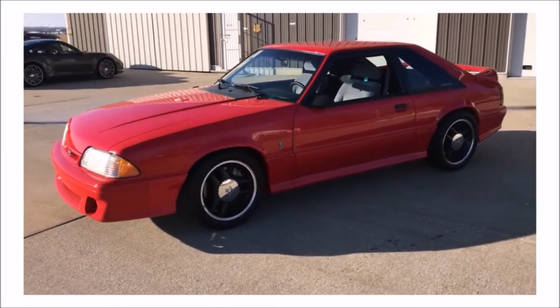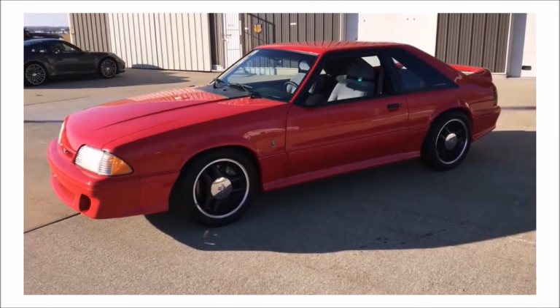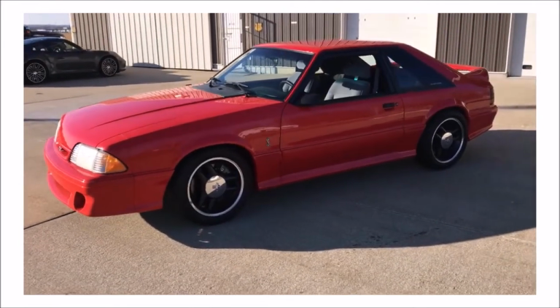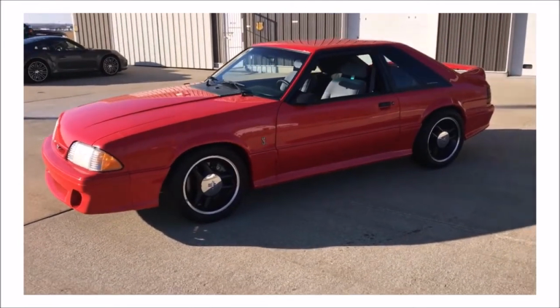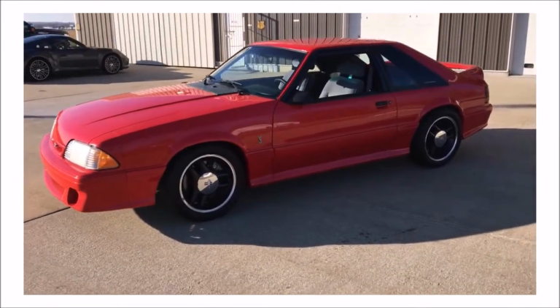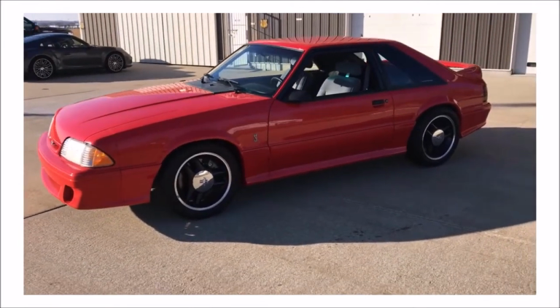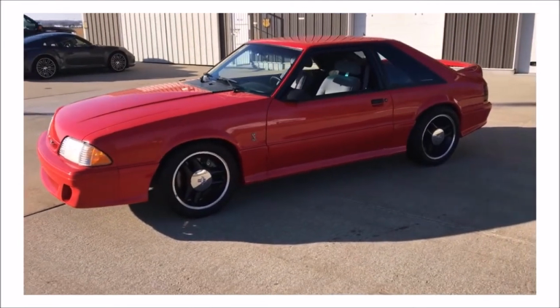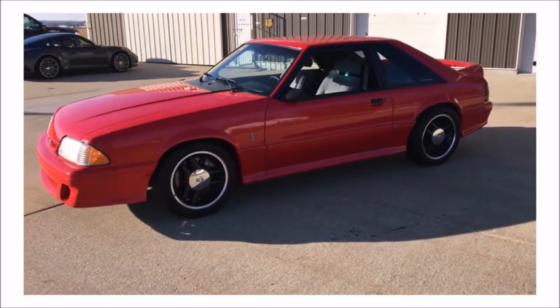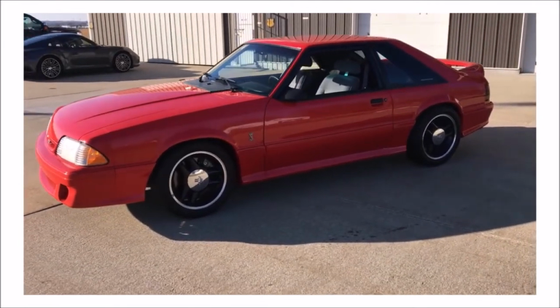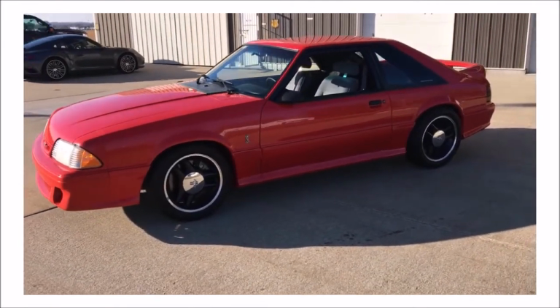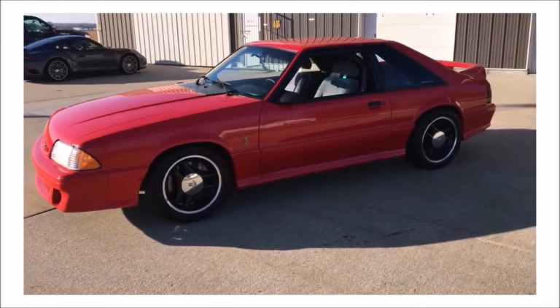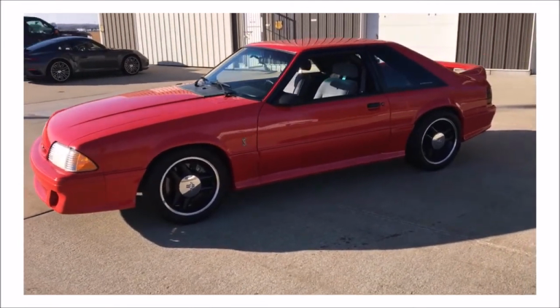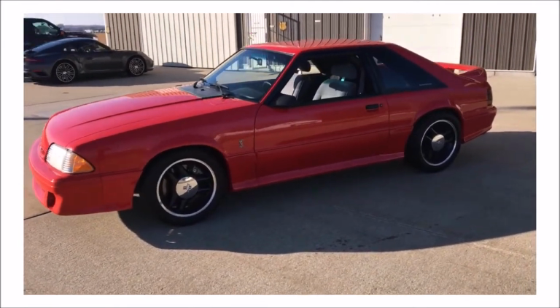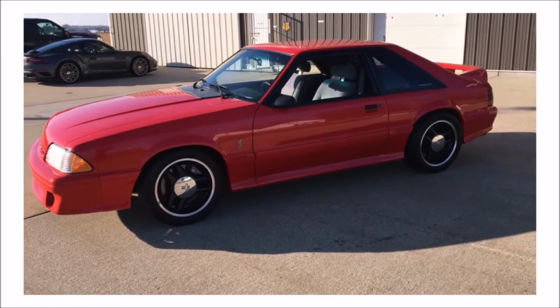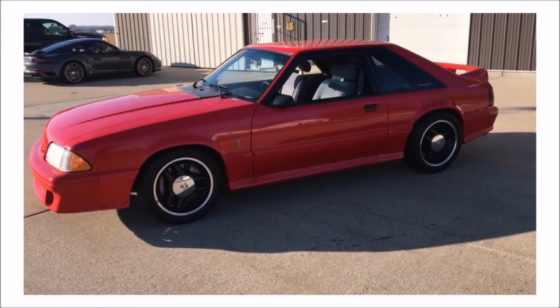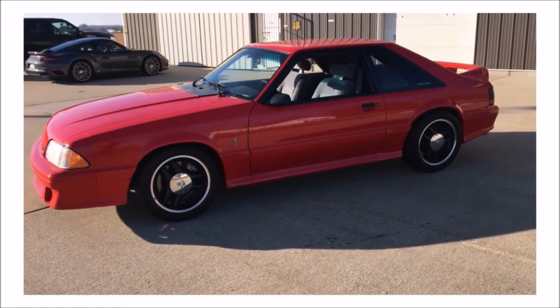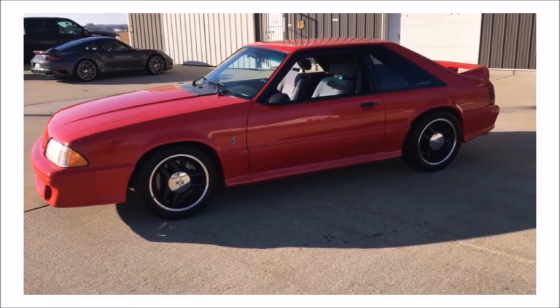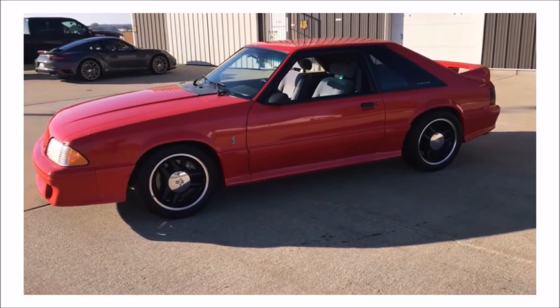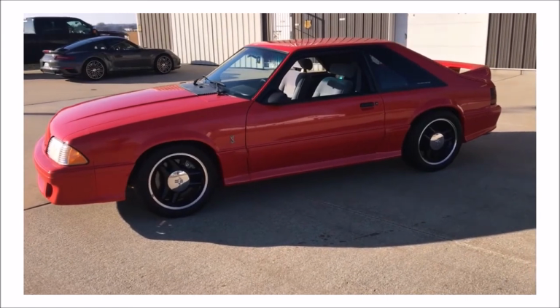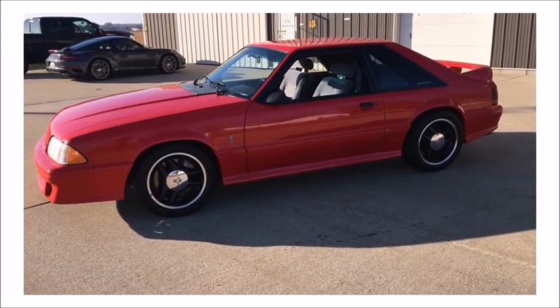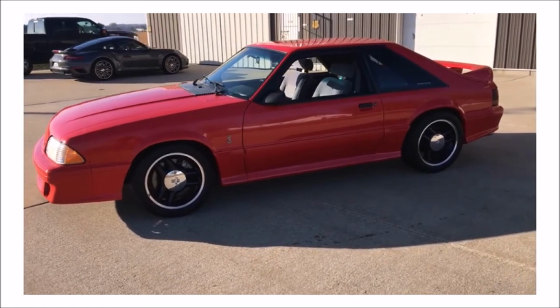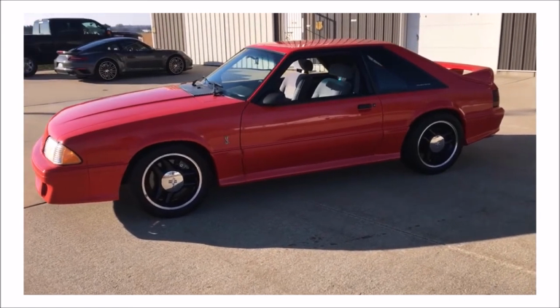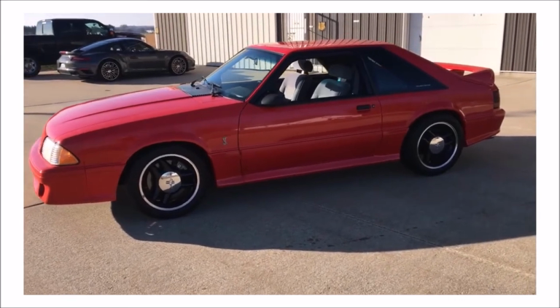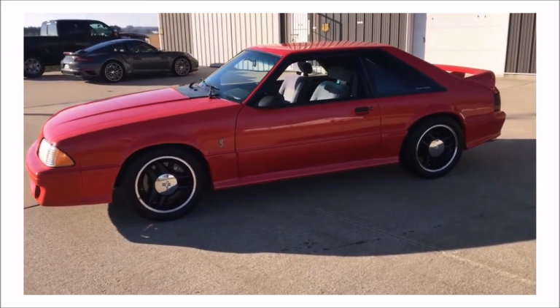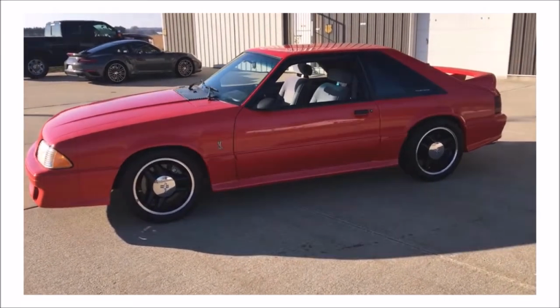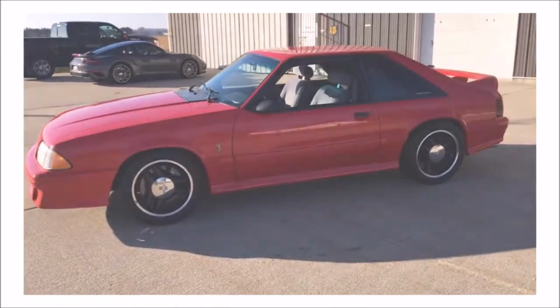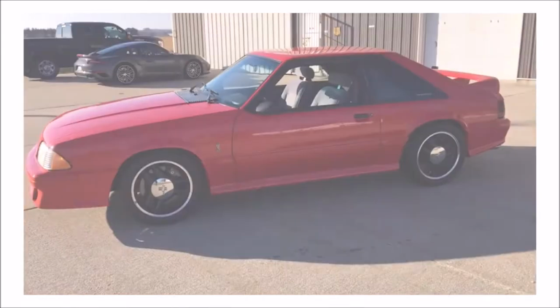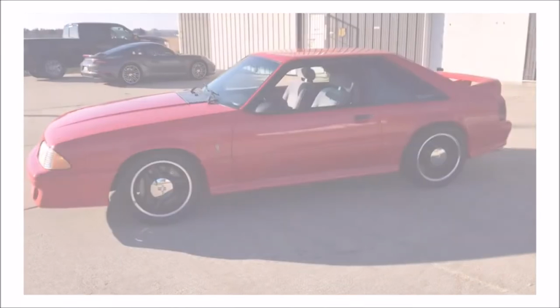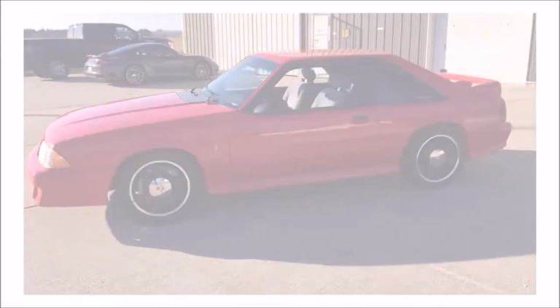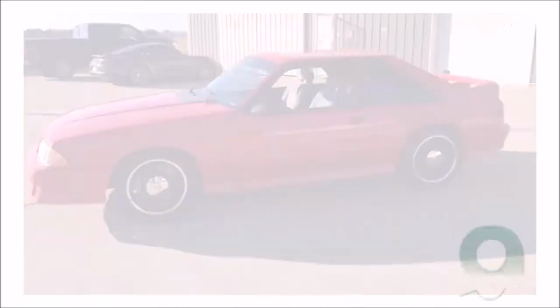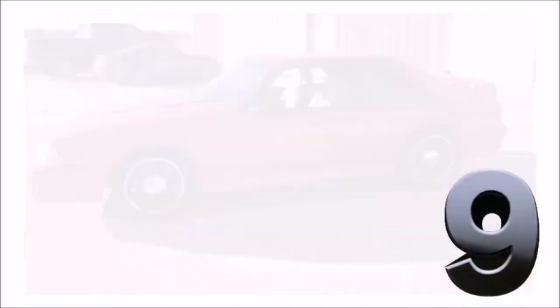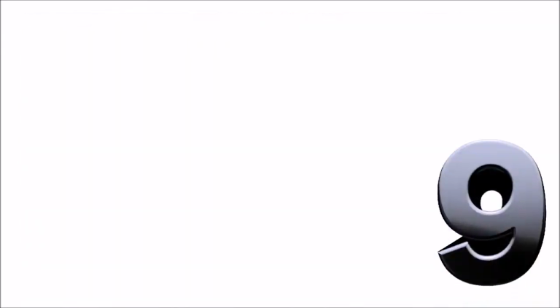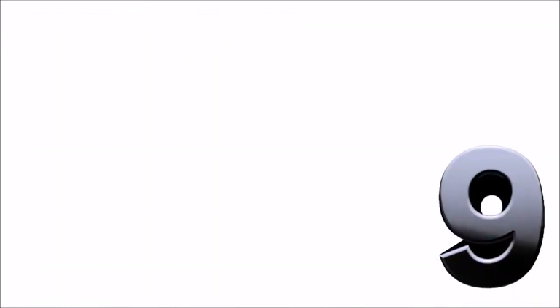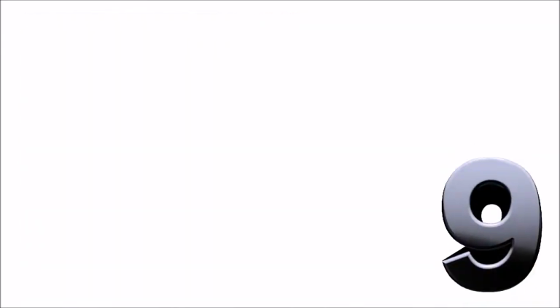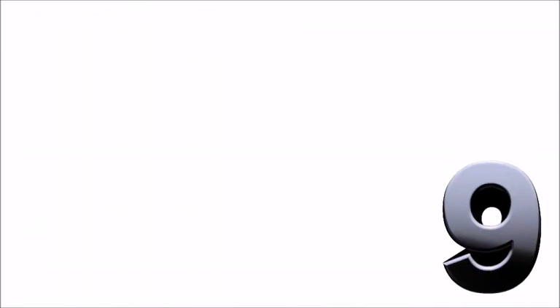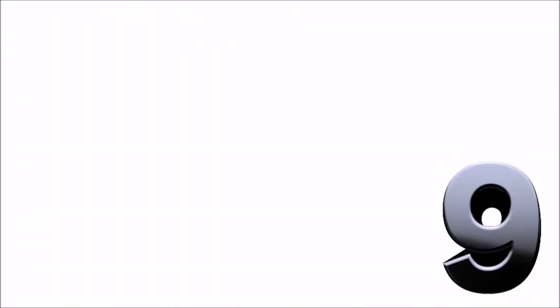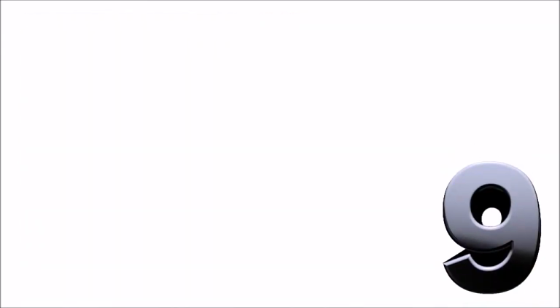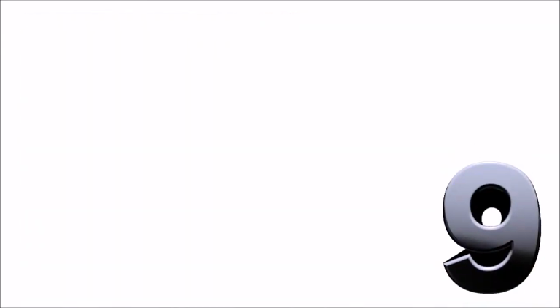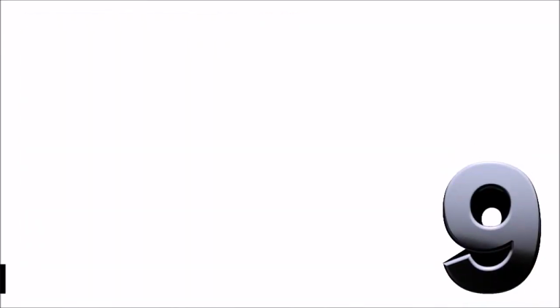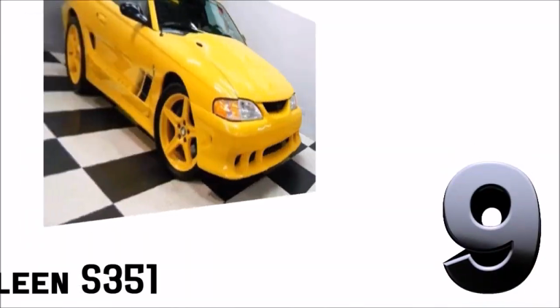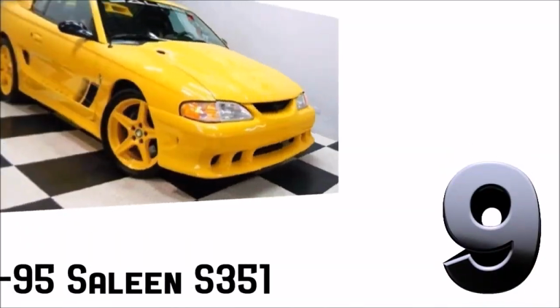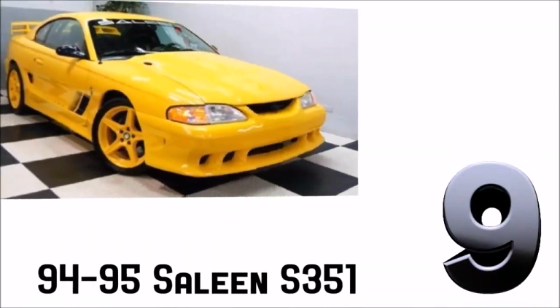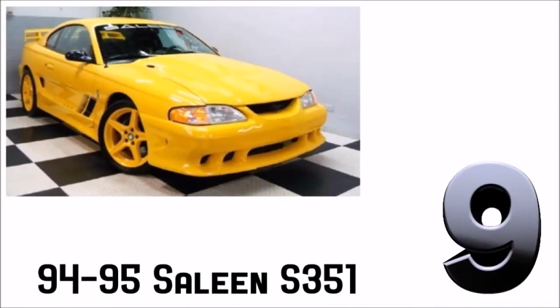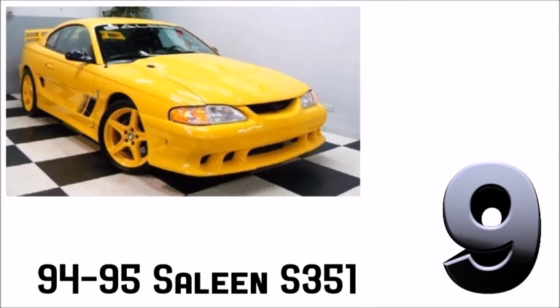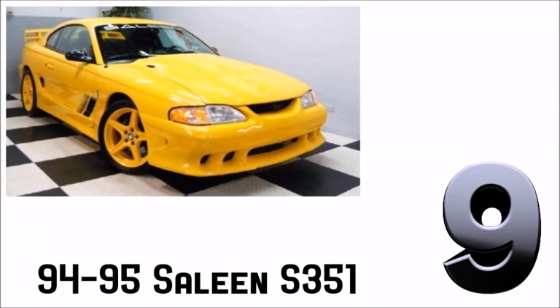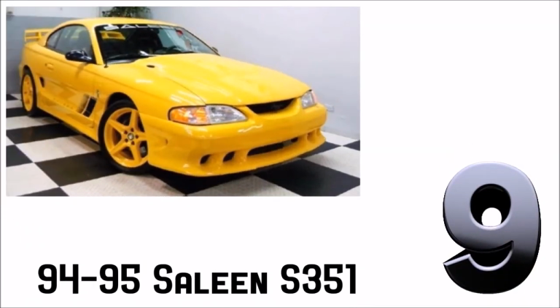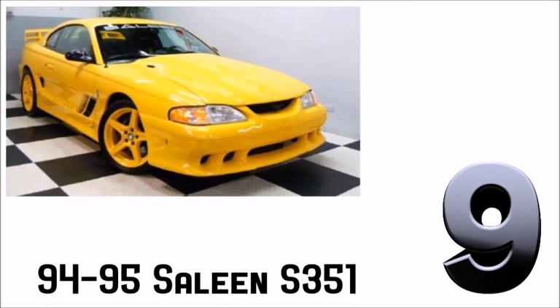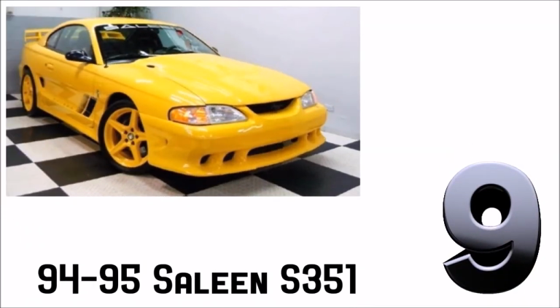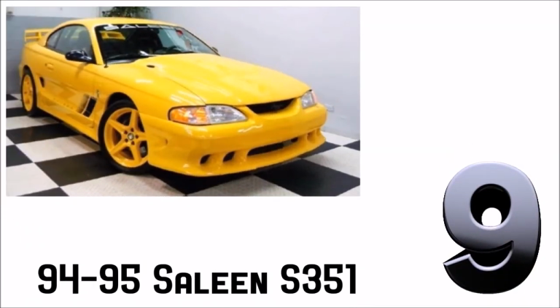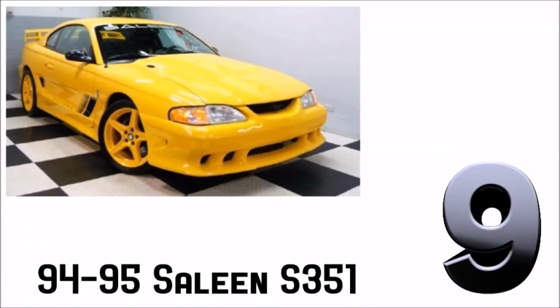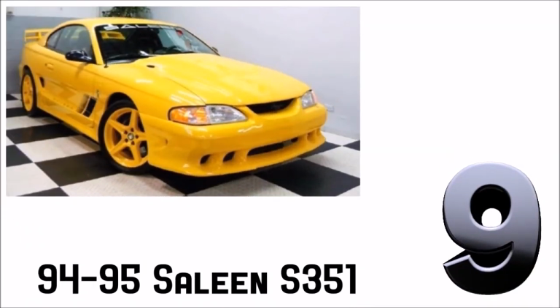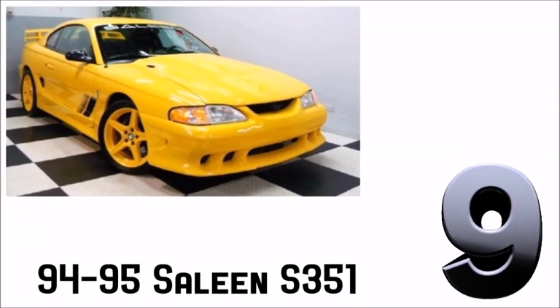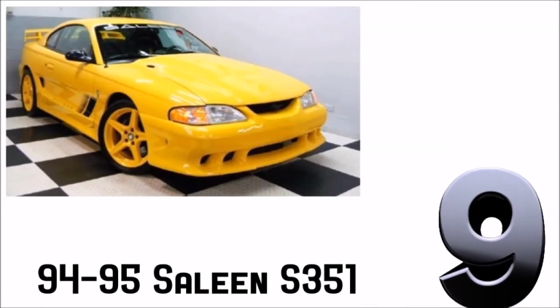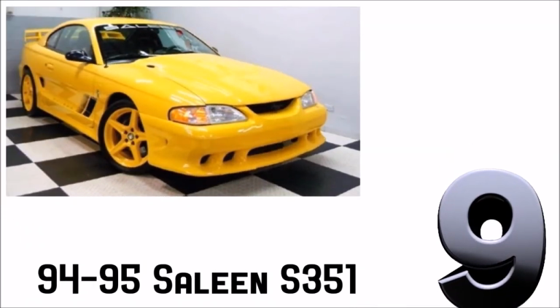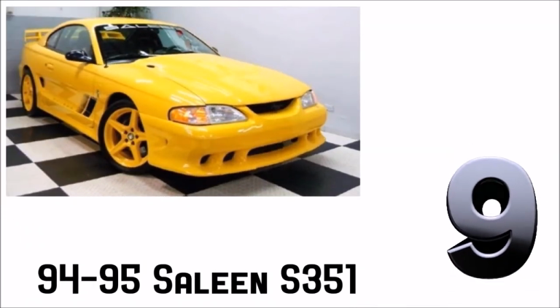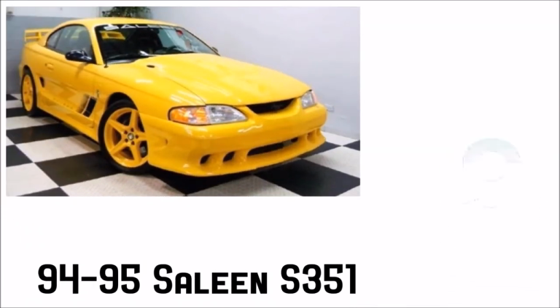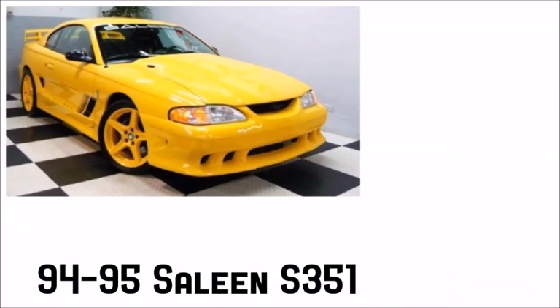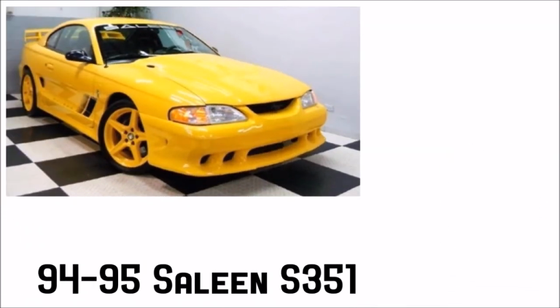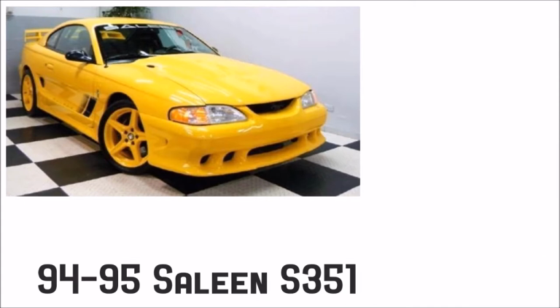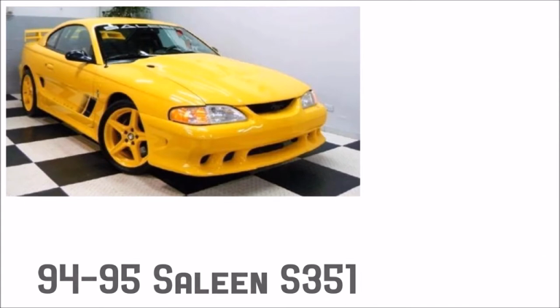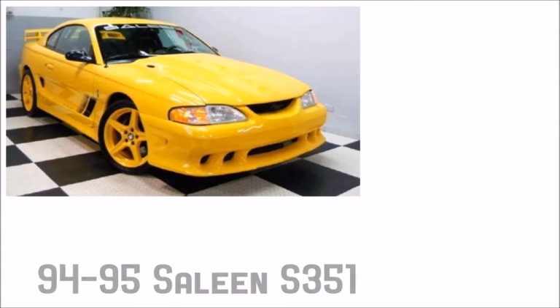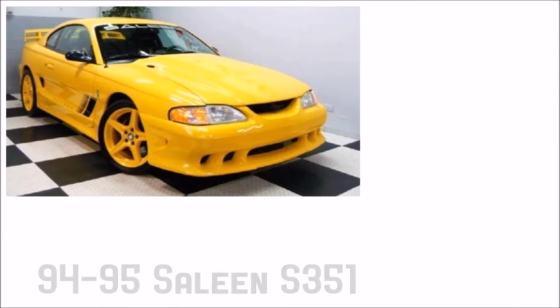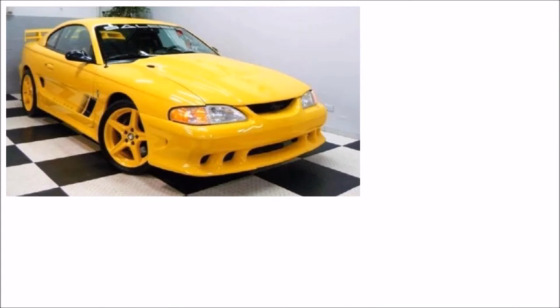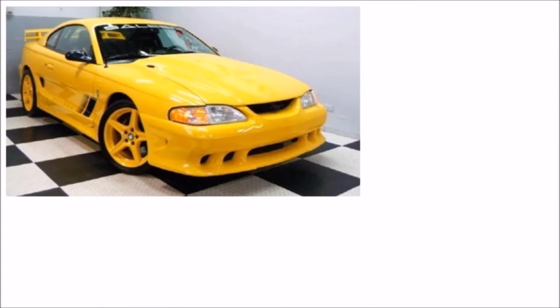Only 107 of these special Fox bodies were ever made.